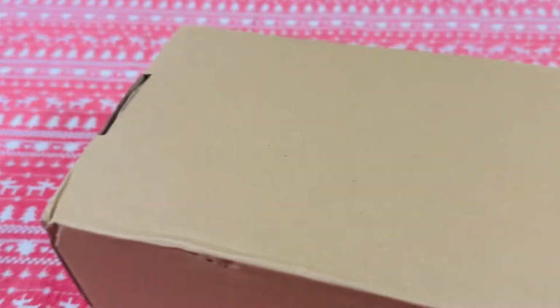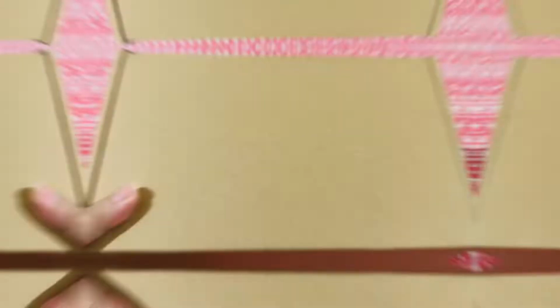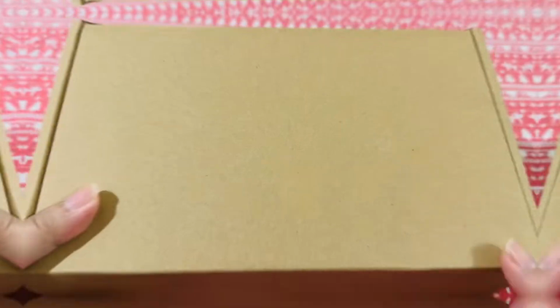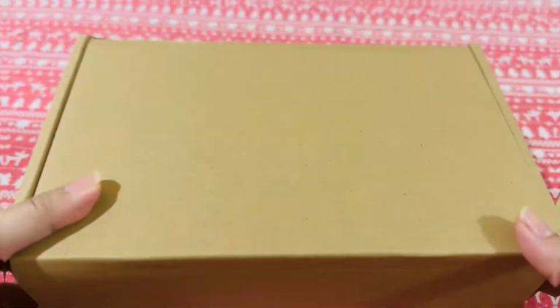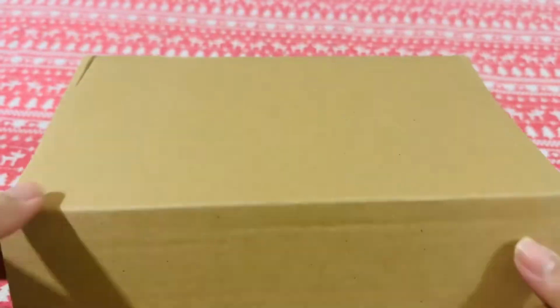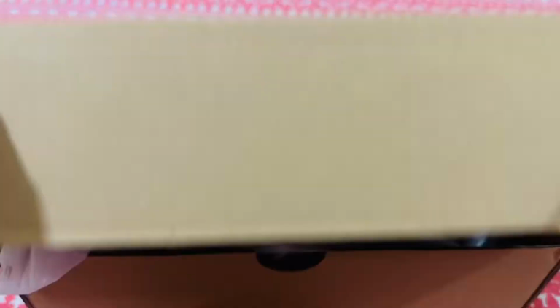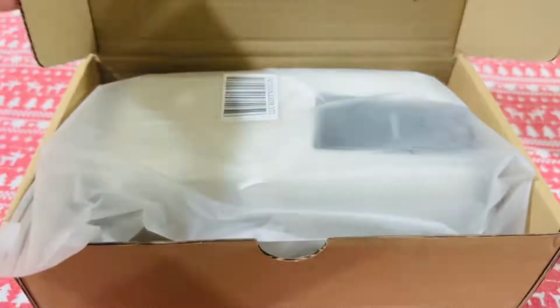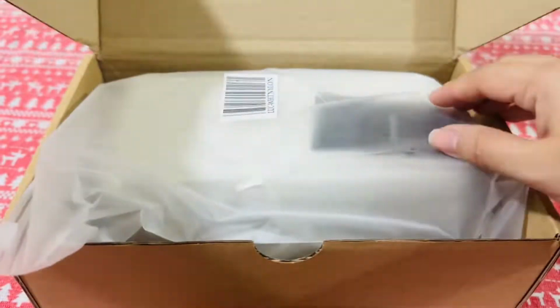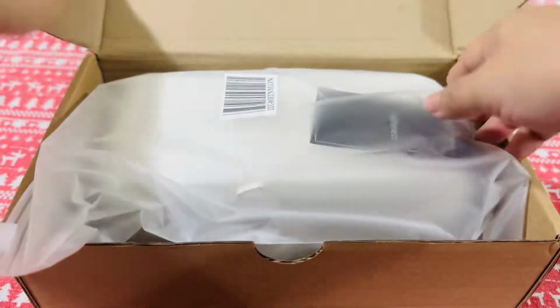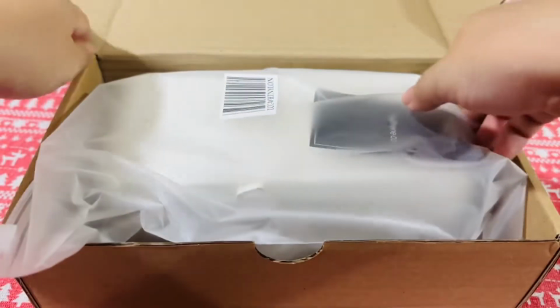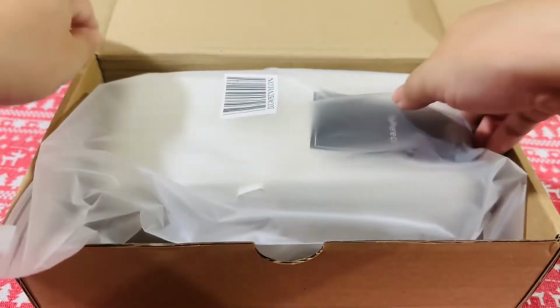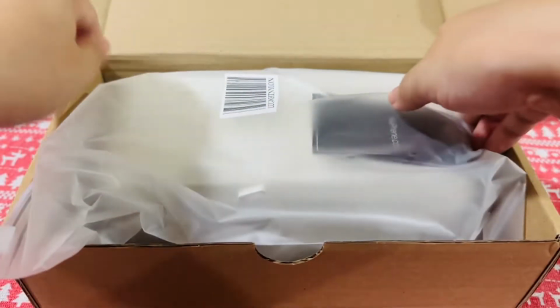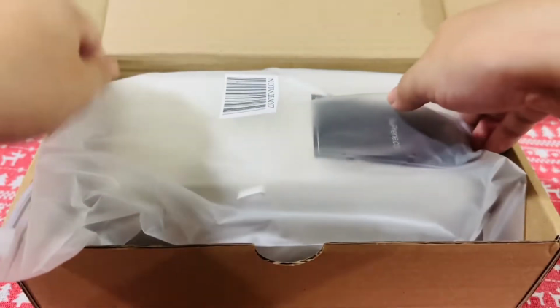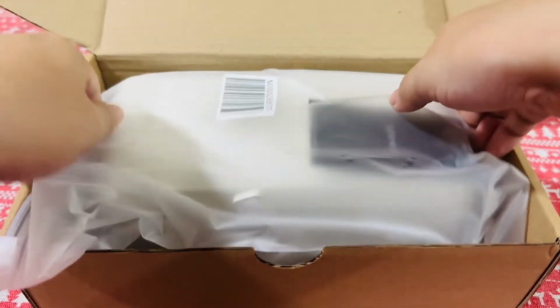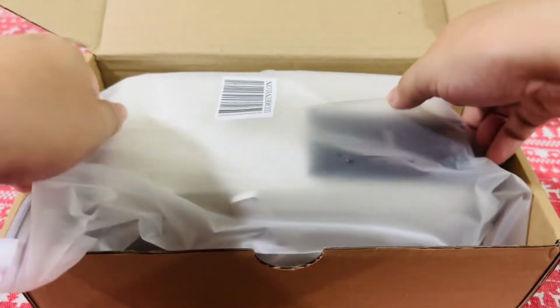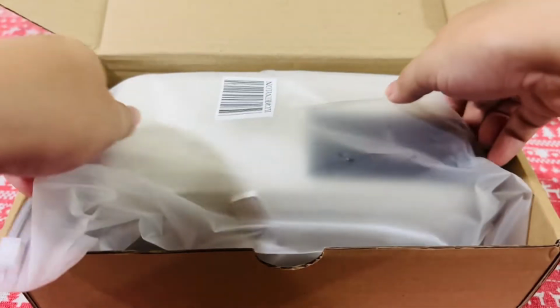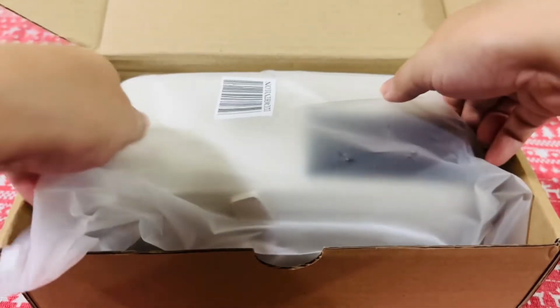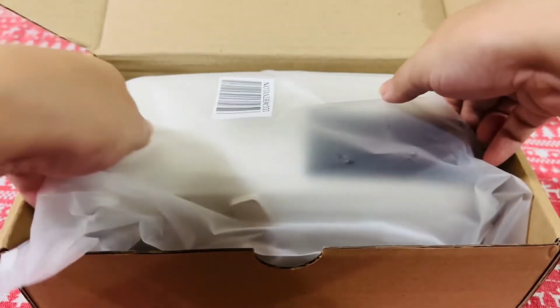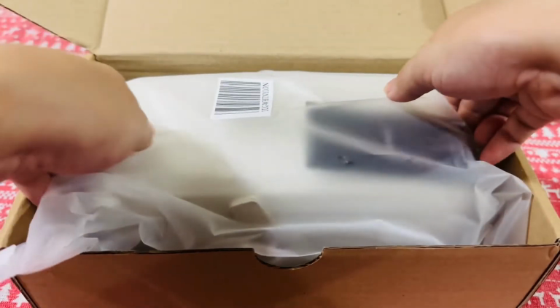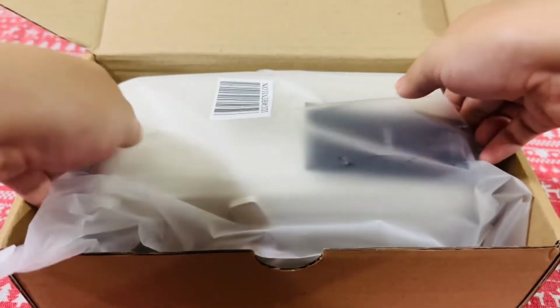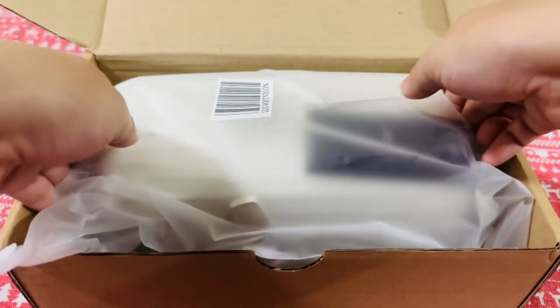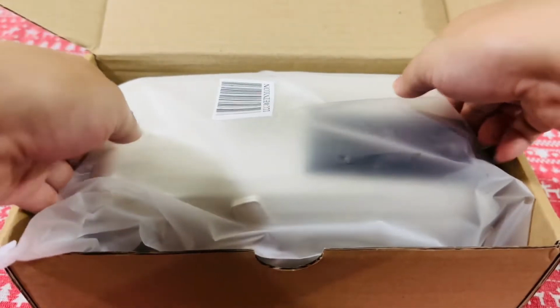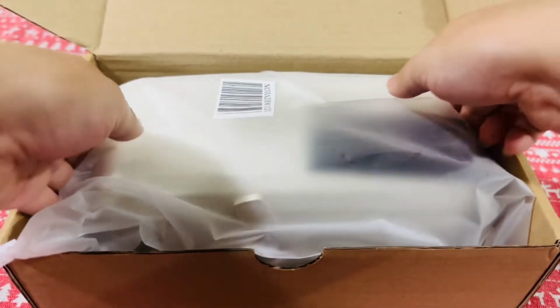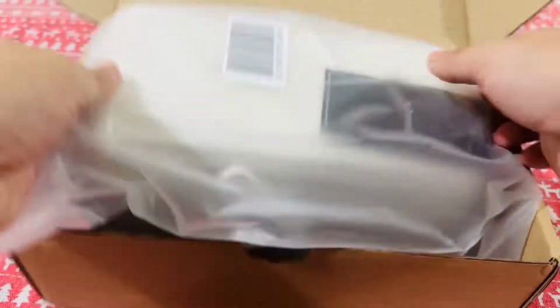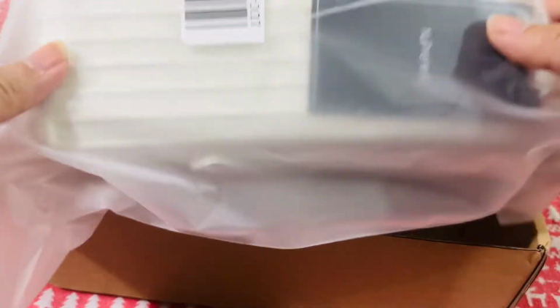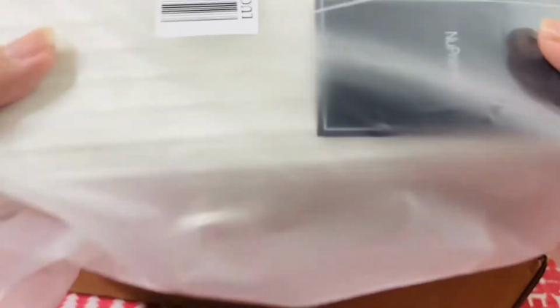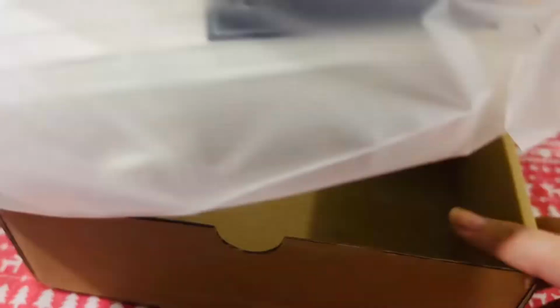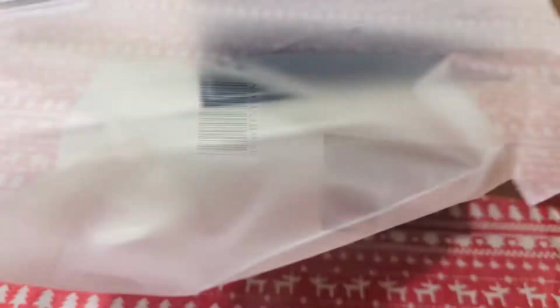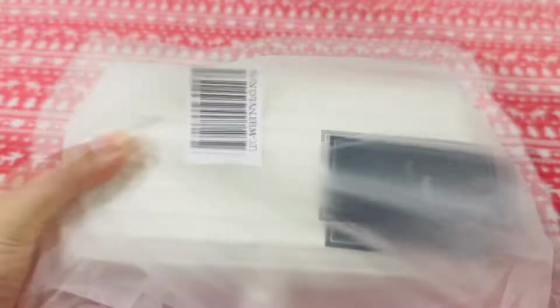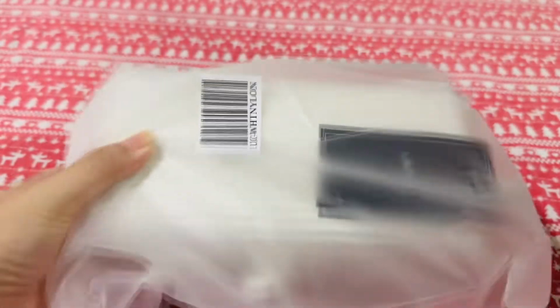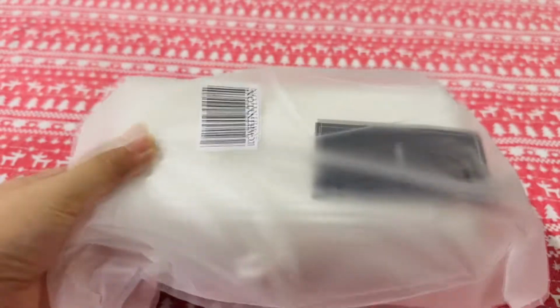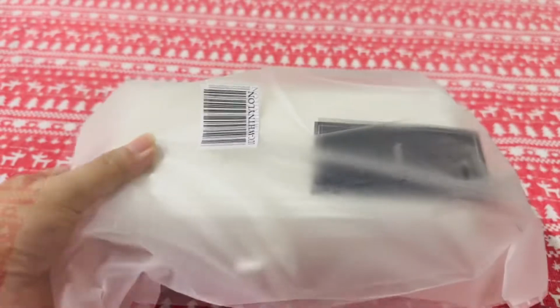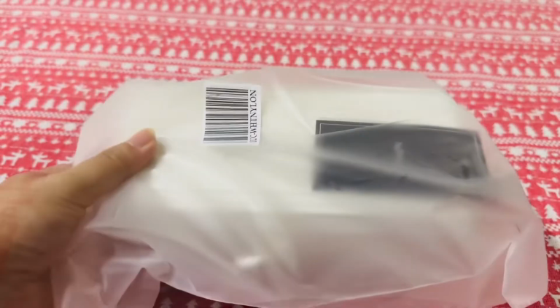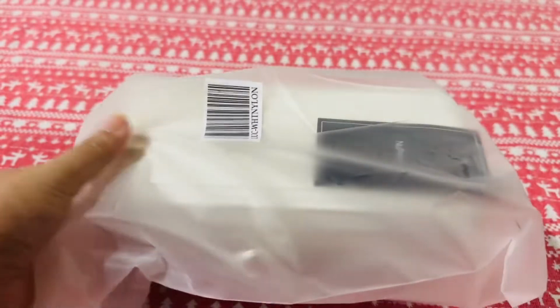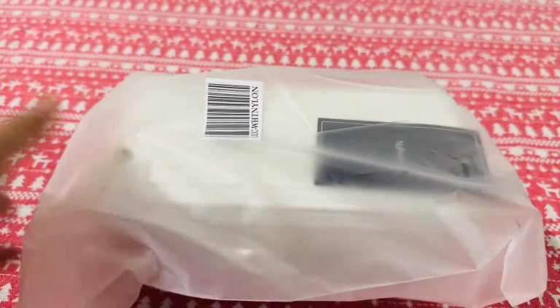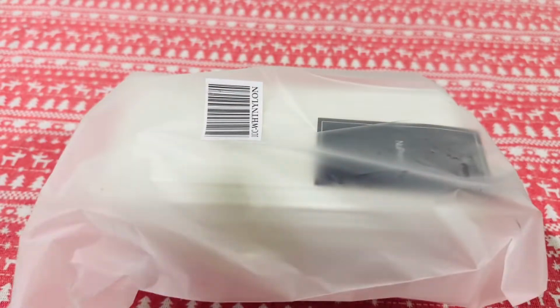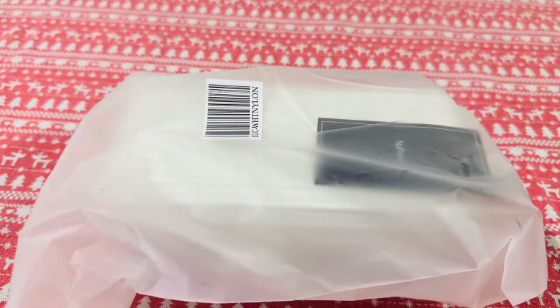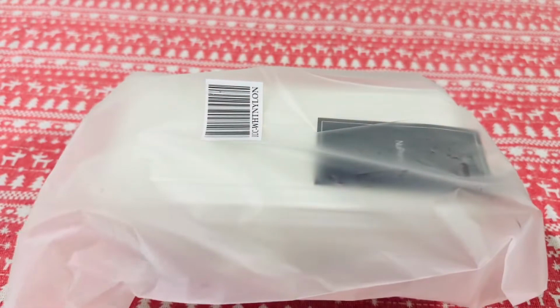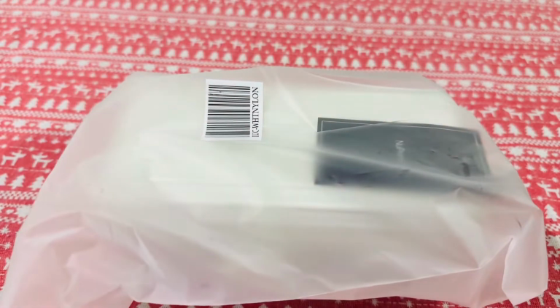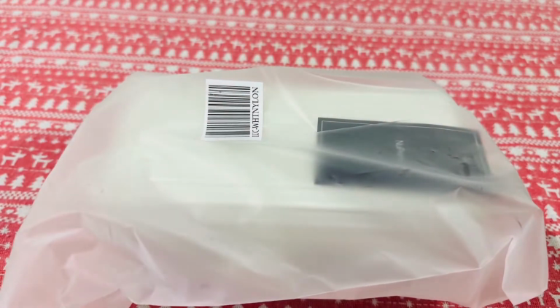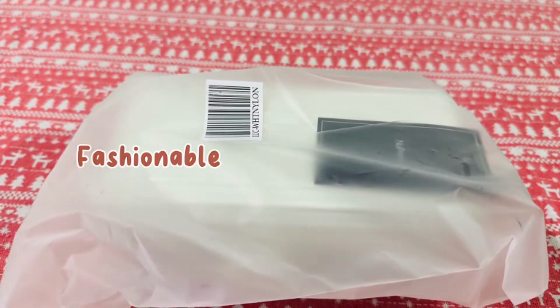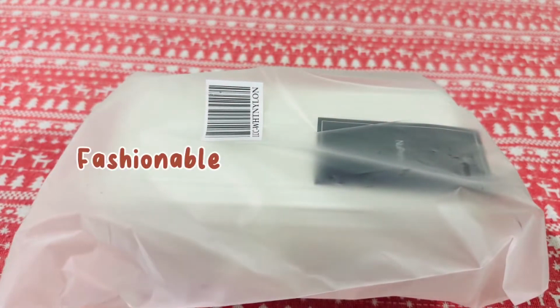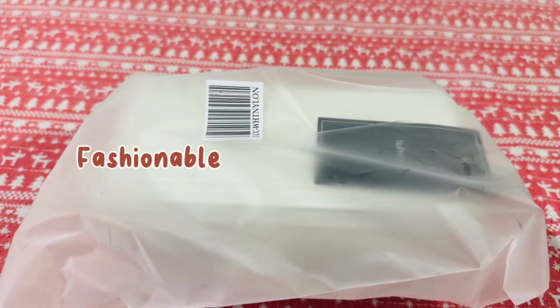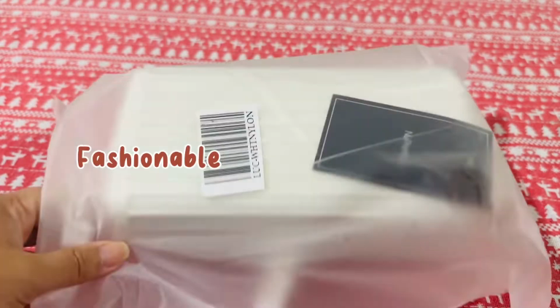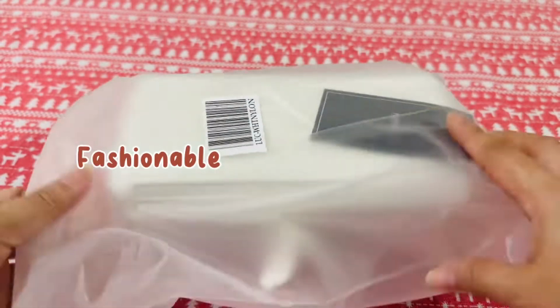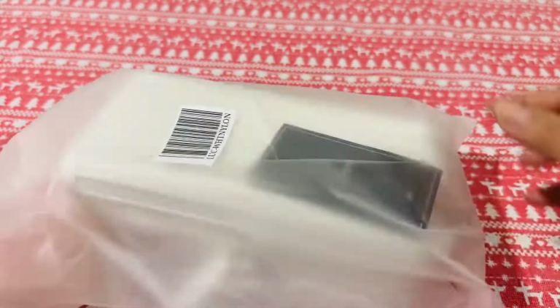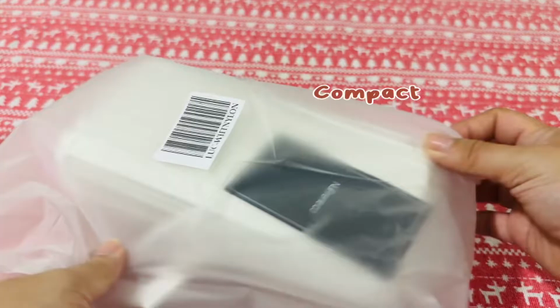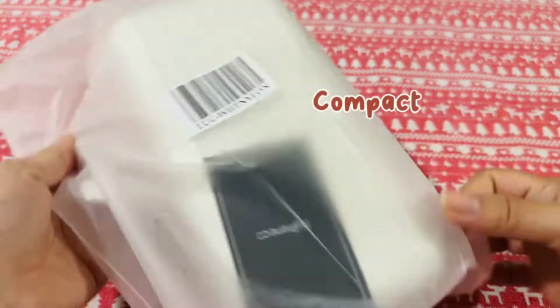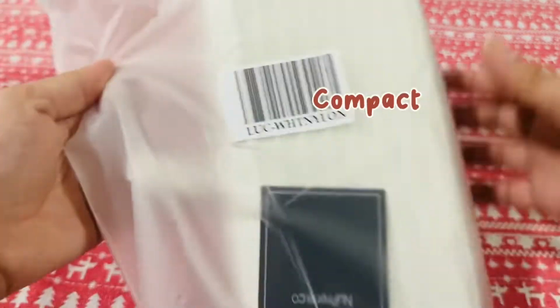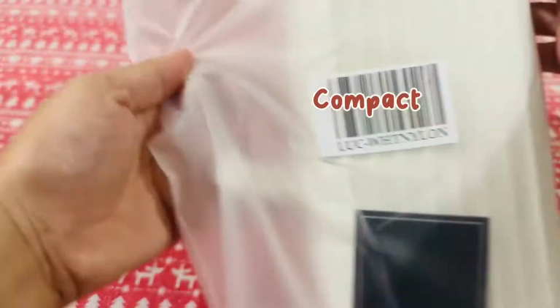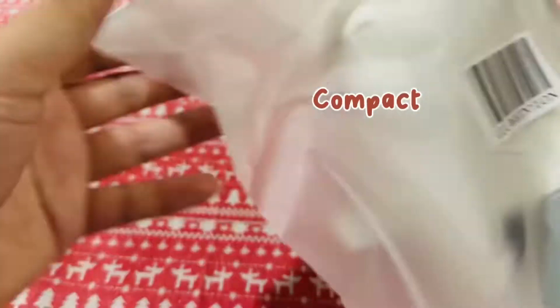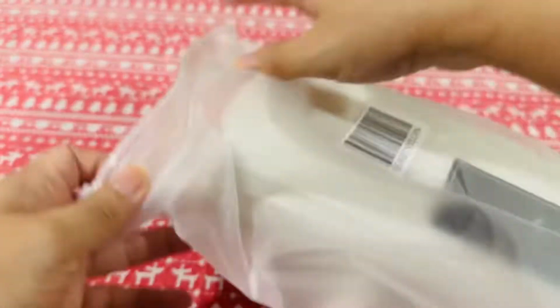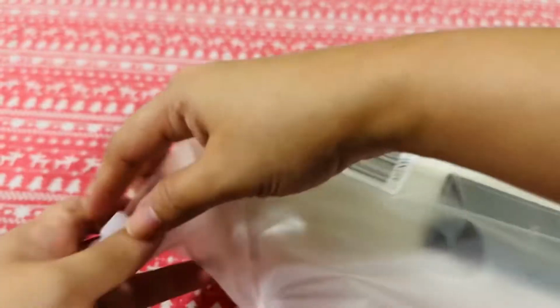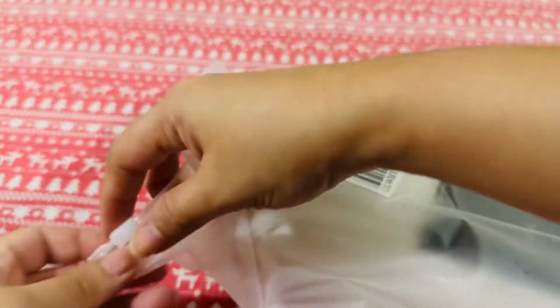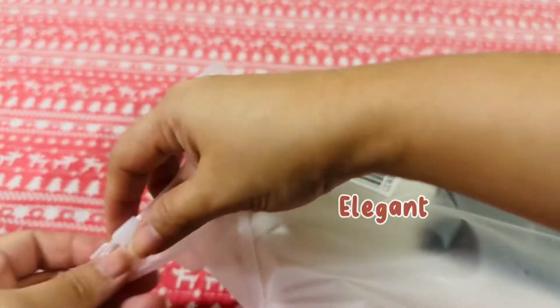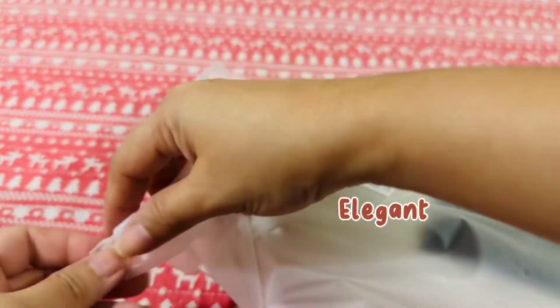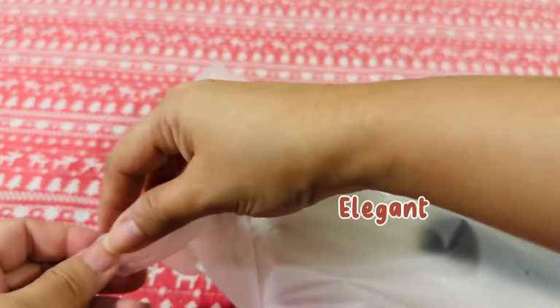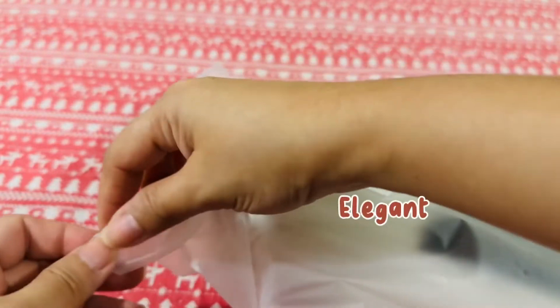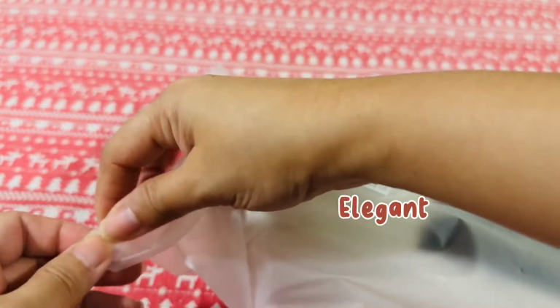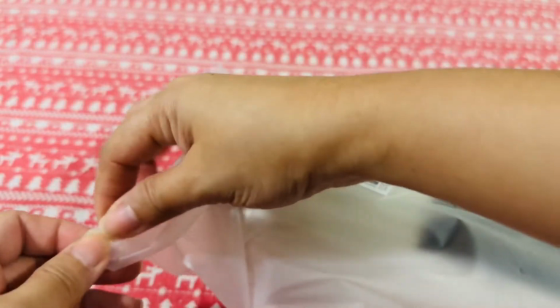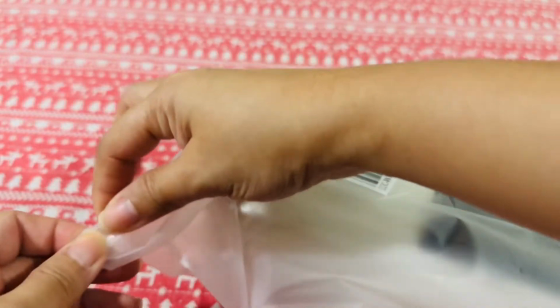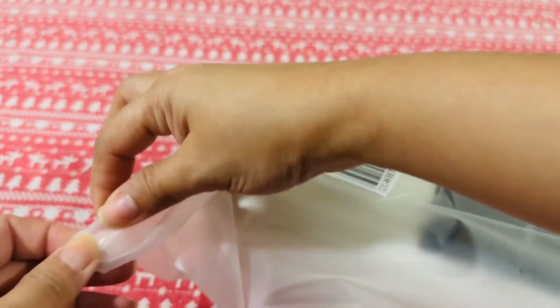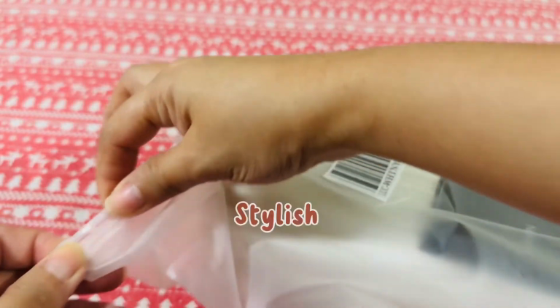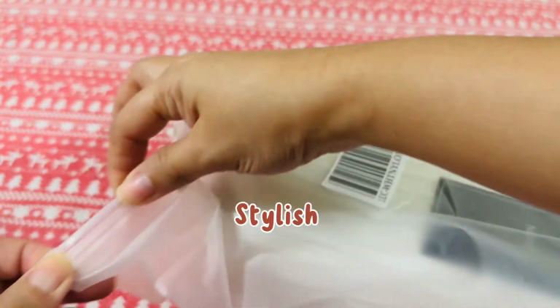My favorite go-to bags are Nupreen's classic little luggages since they are all fashionable, compact, elegant, and stylish.